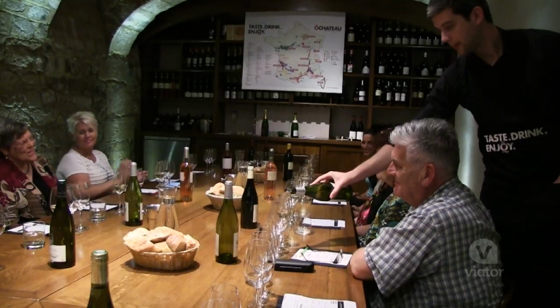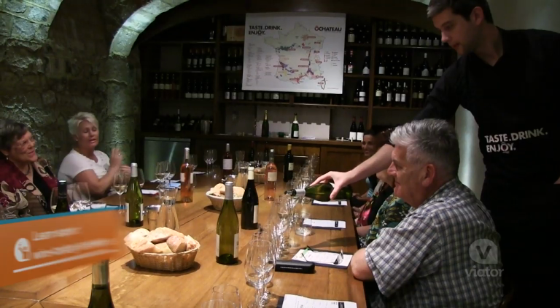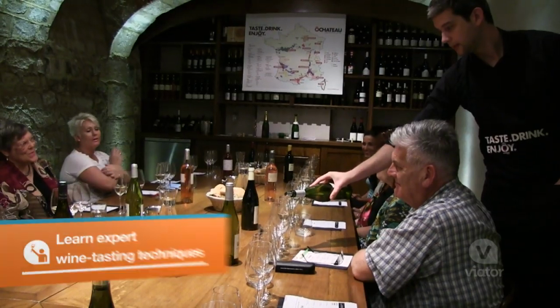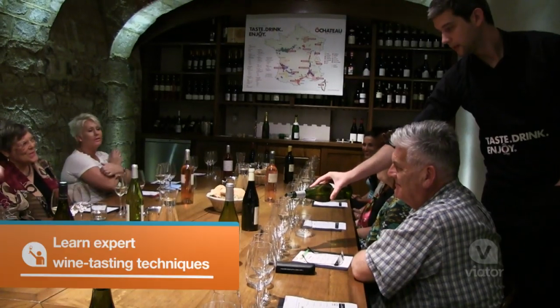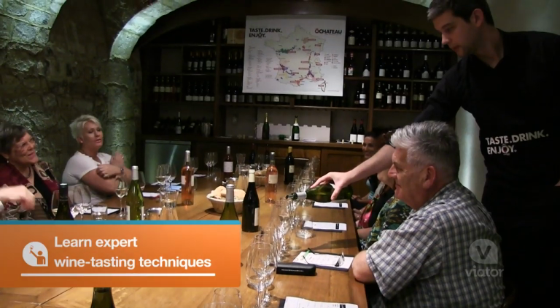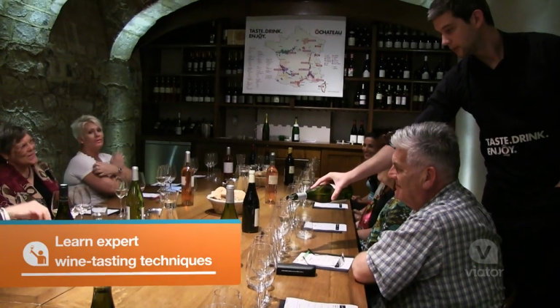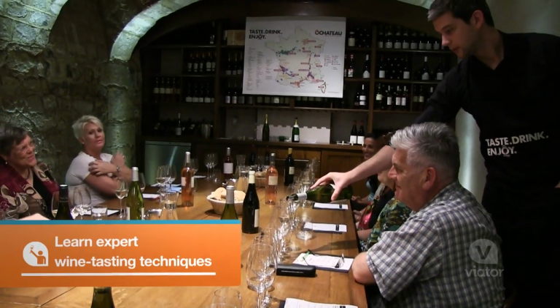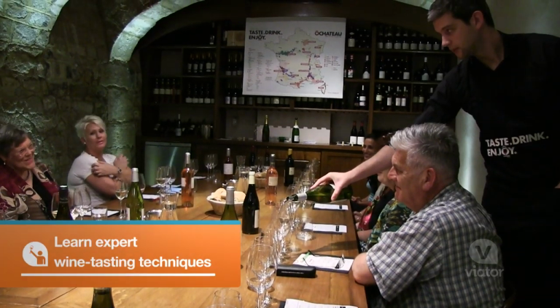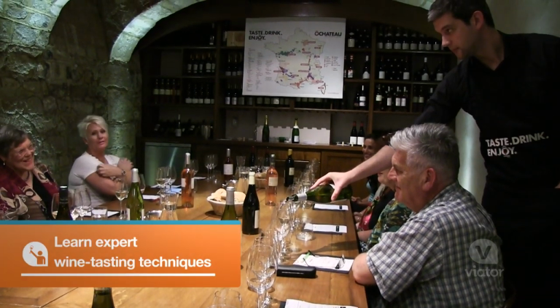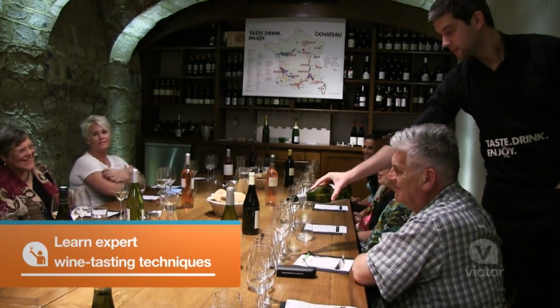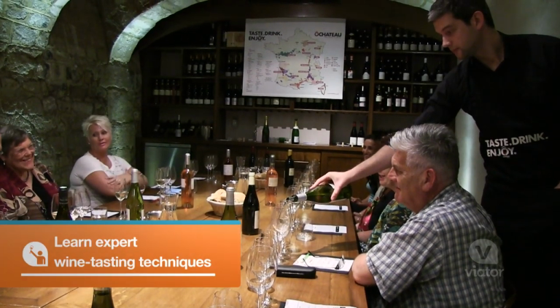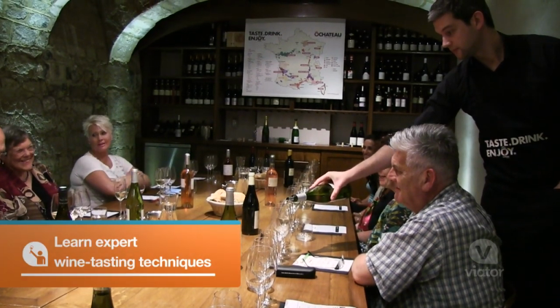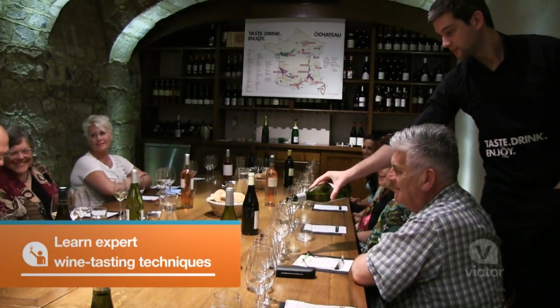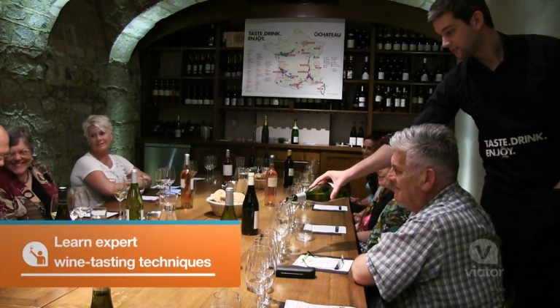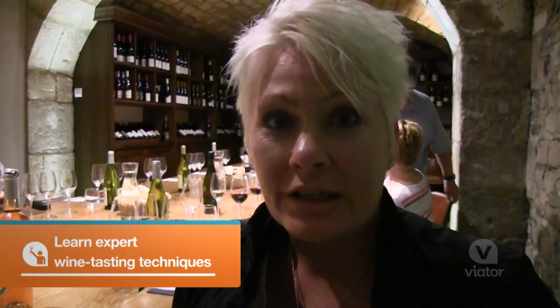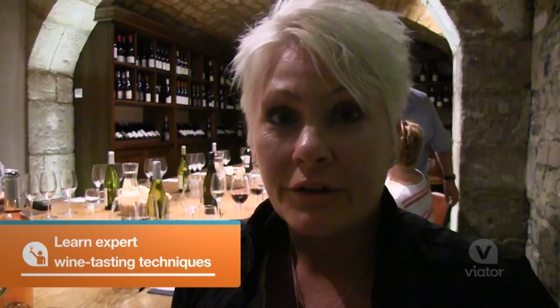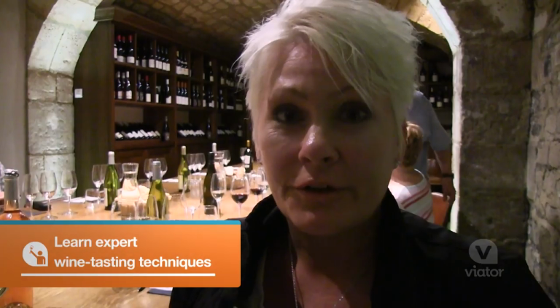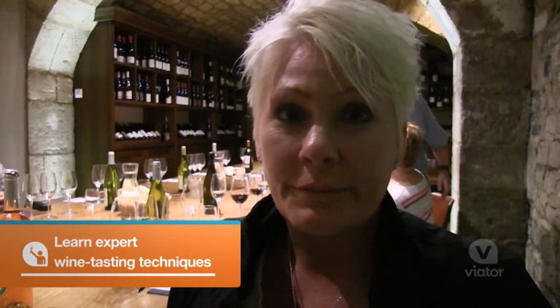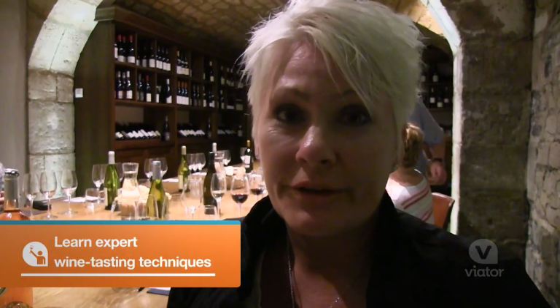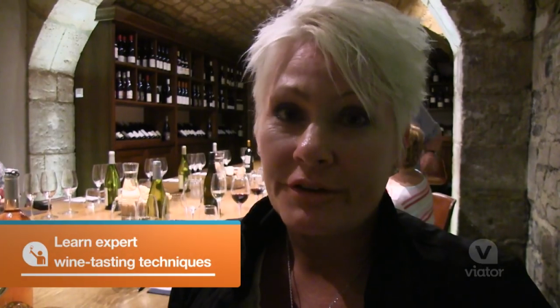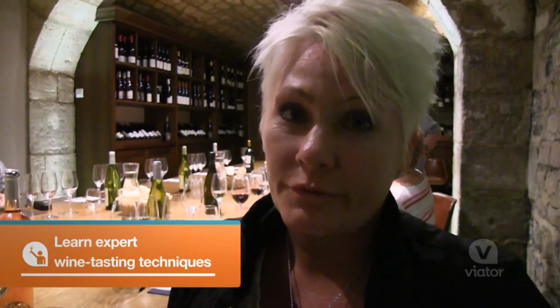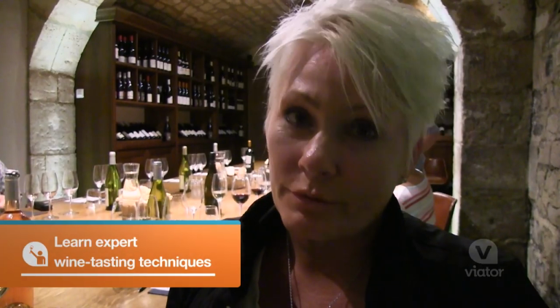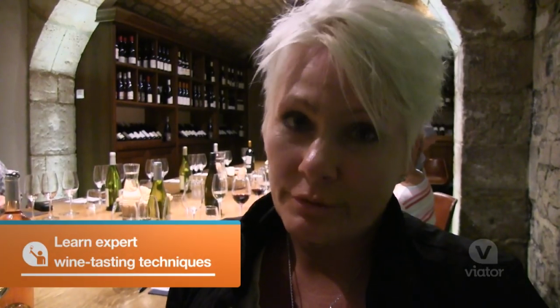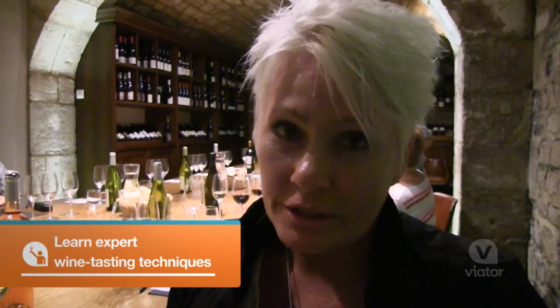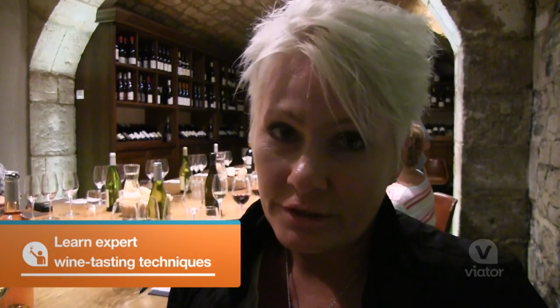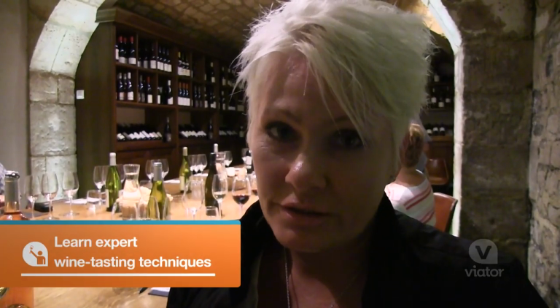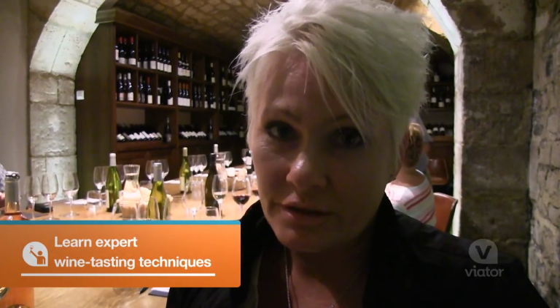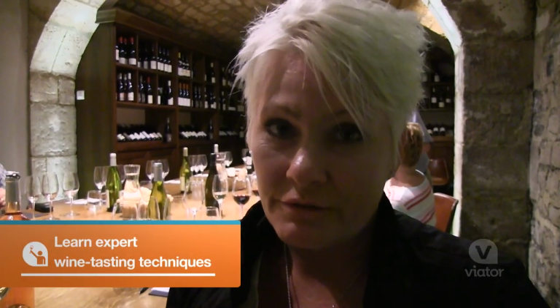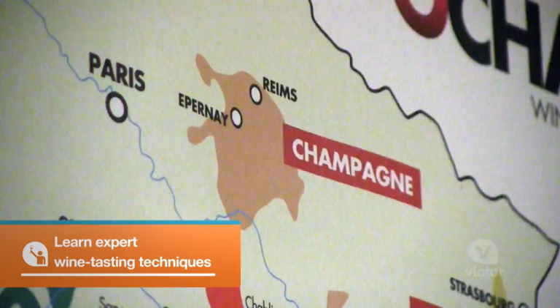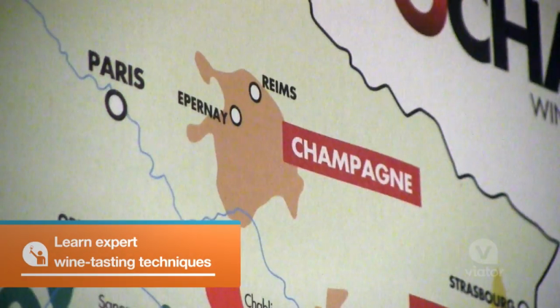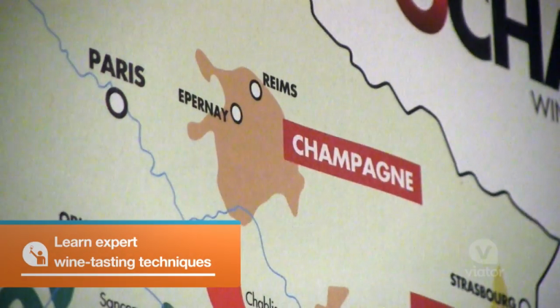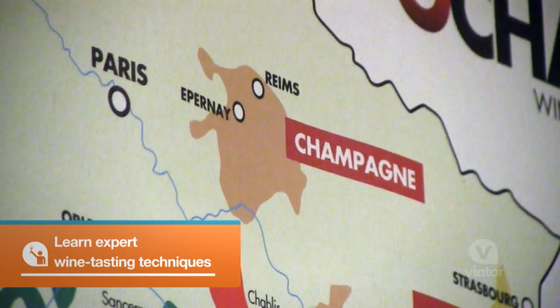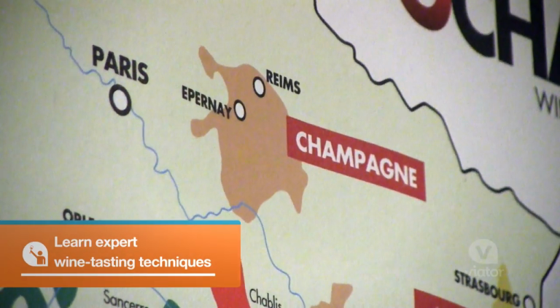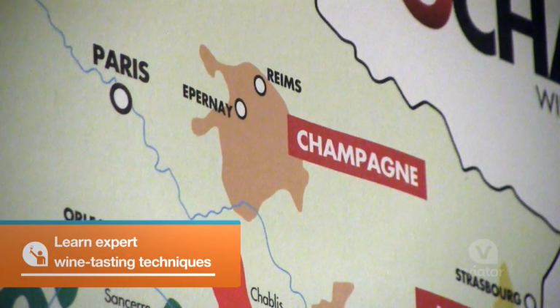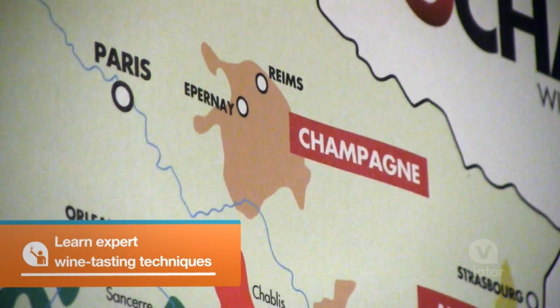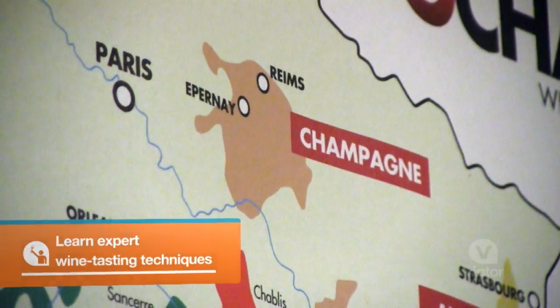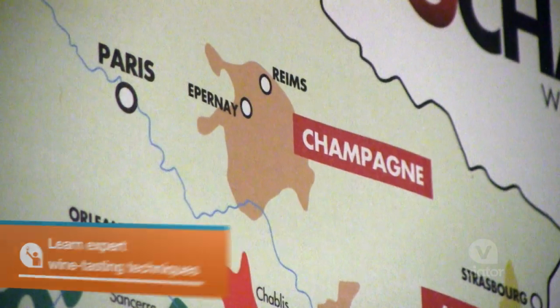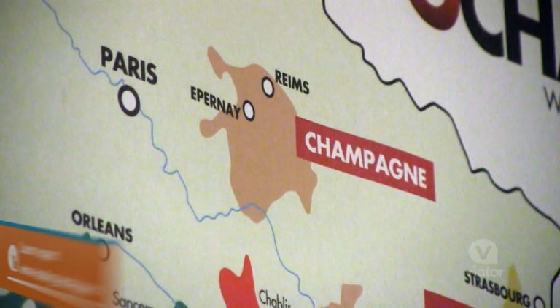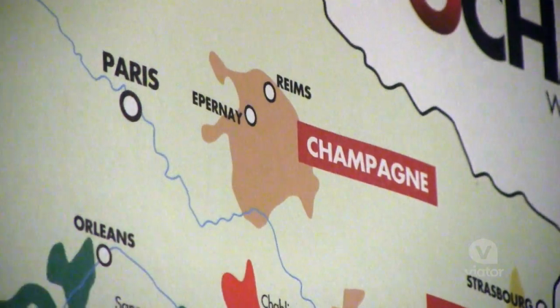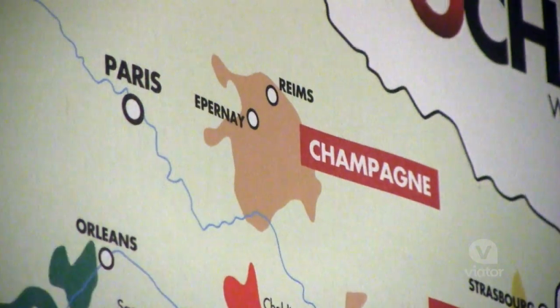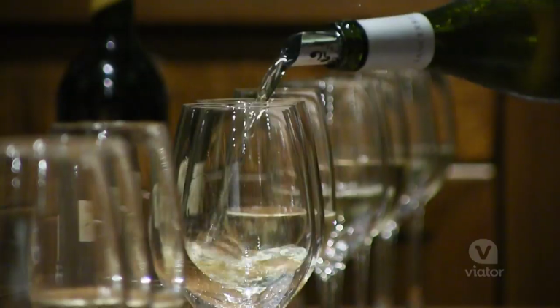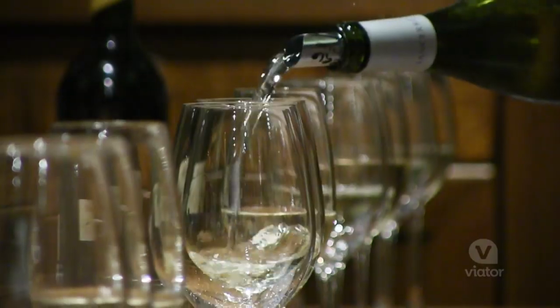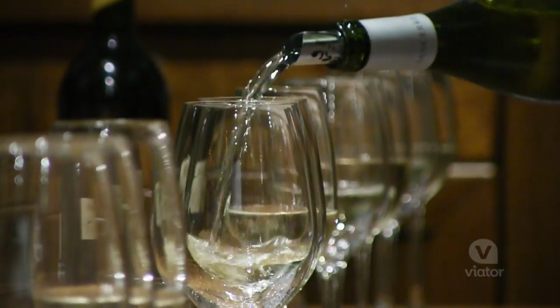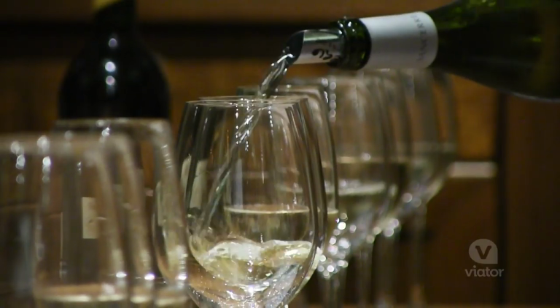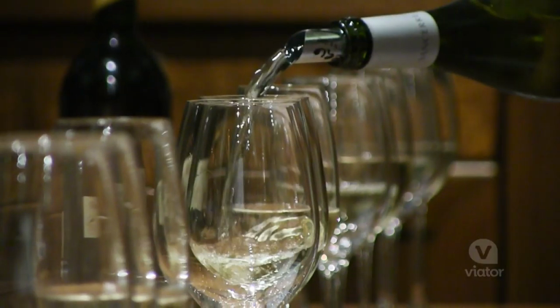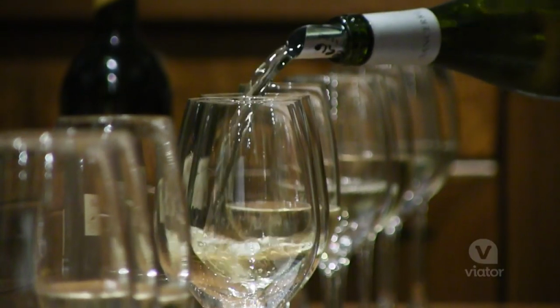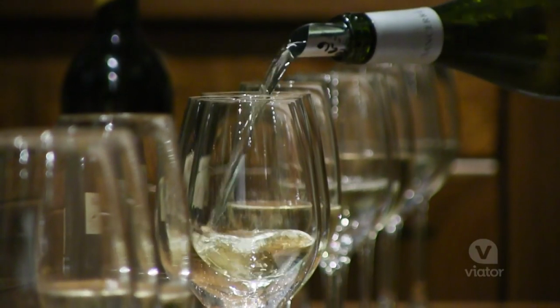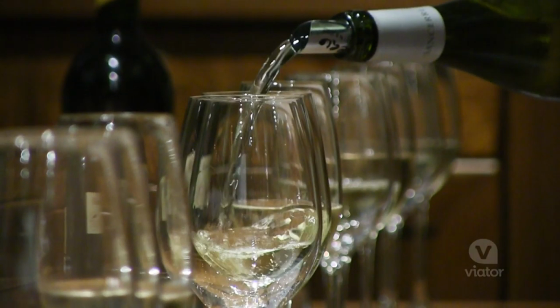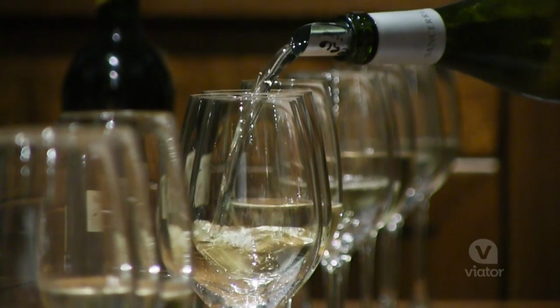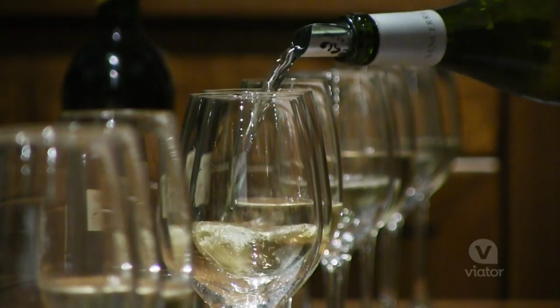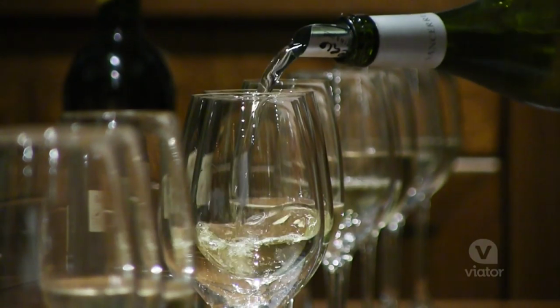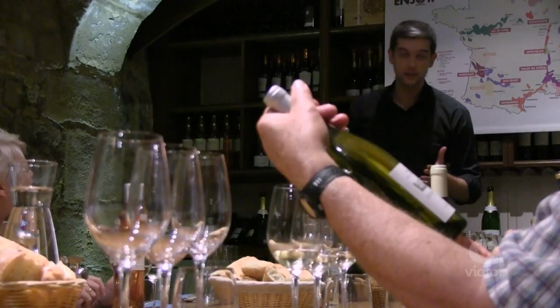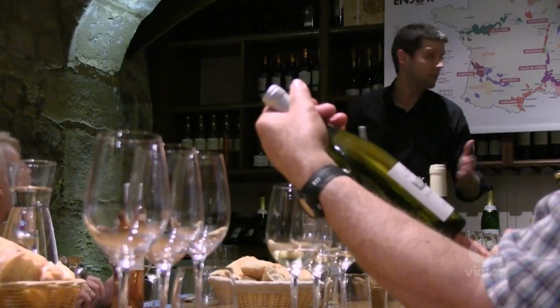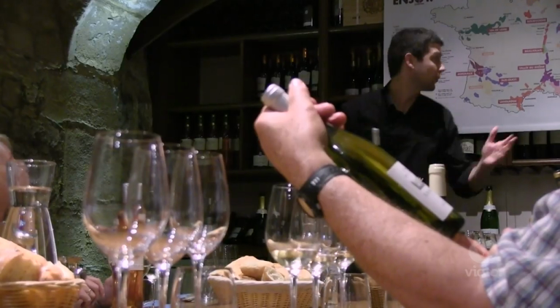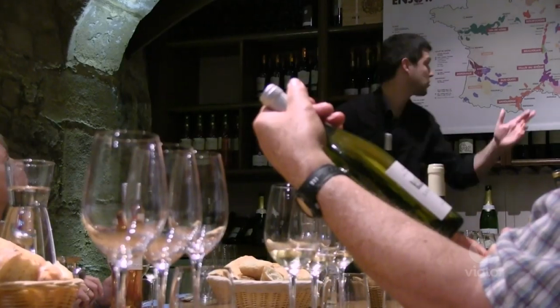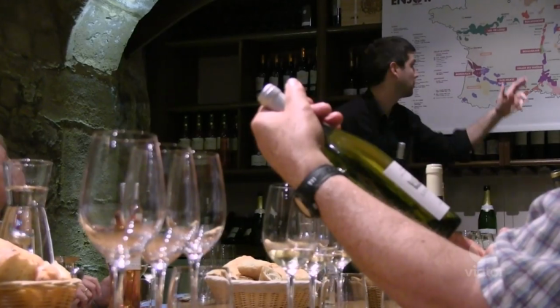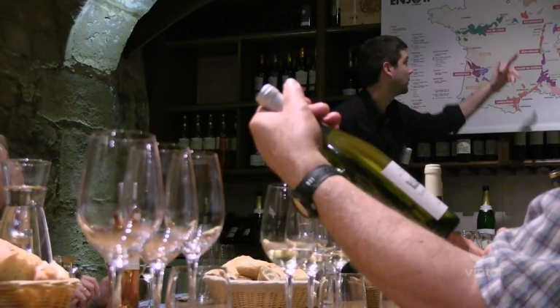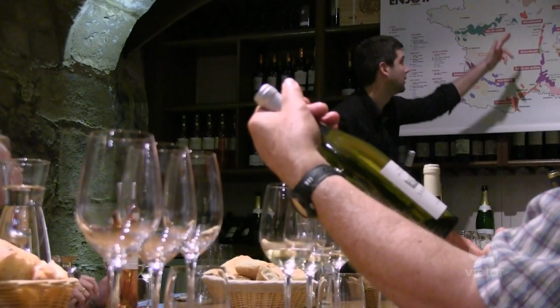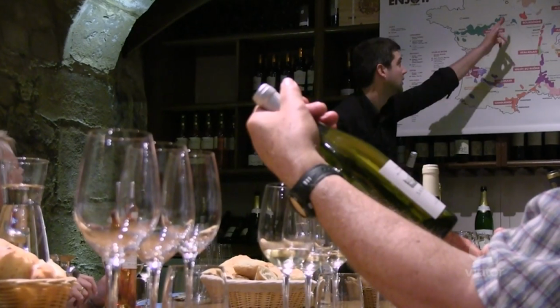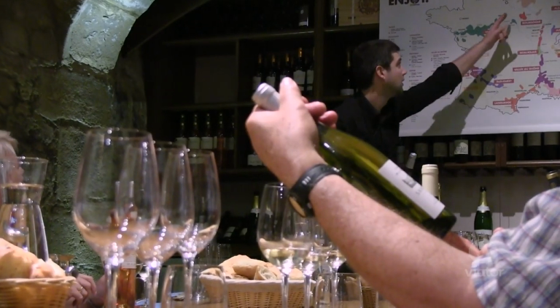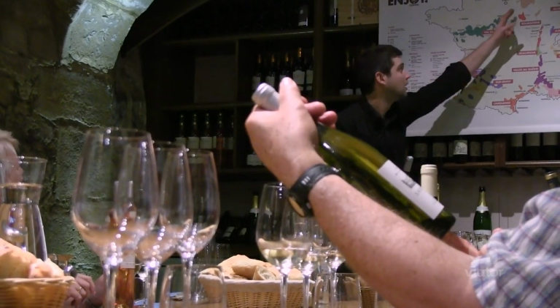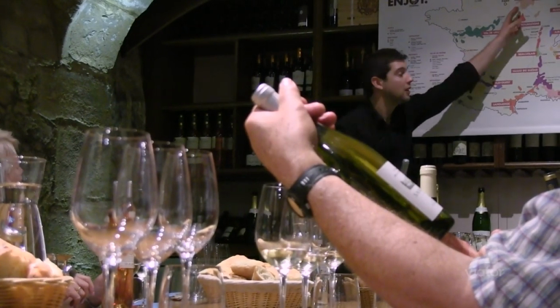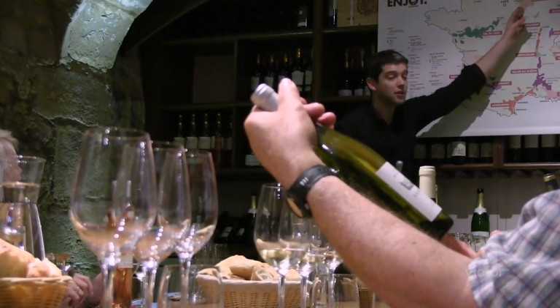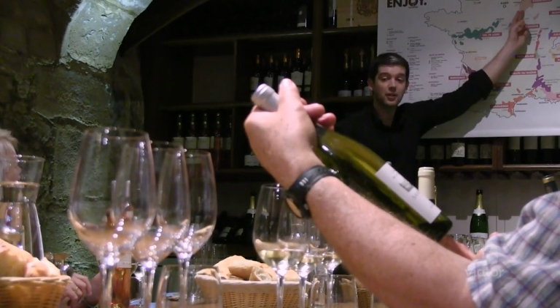It was very interesting. I learned about the different regions in France and the different types of wine that are grown in those regions.